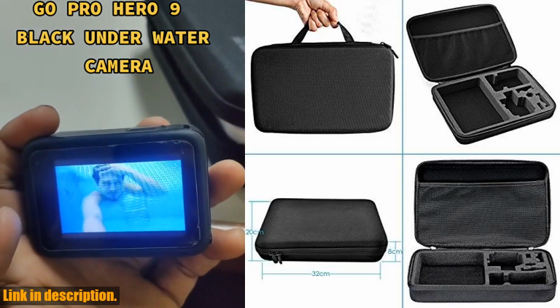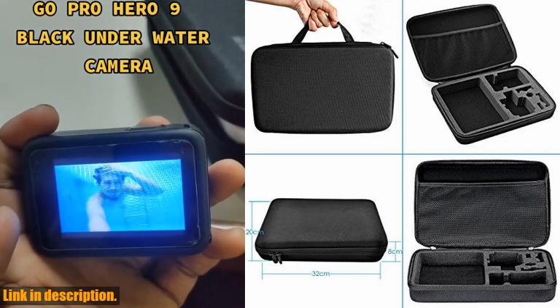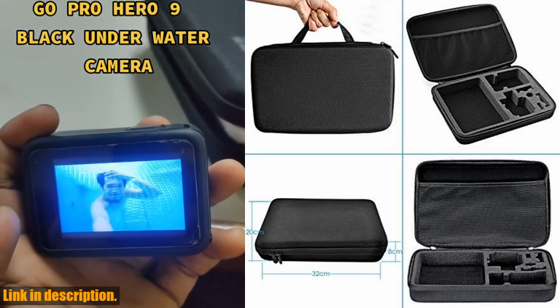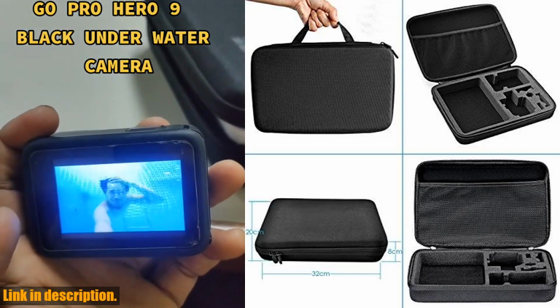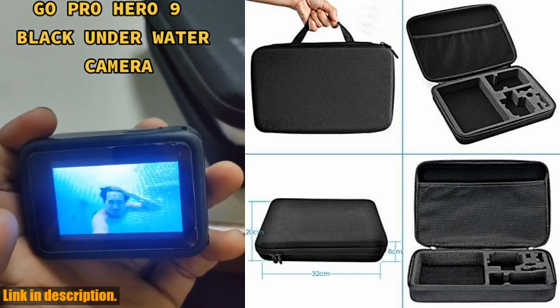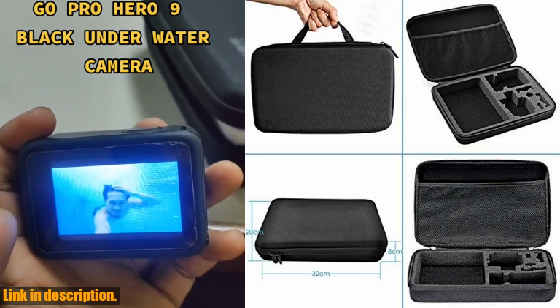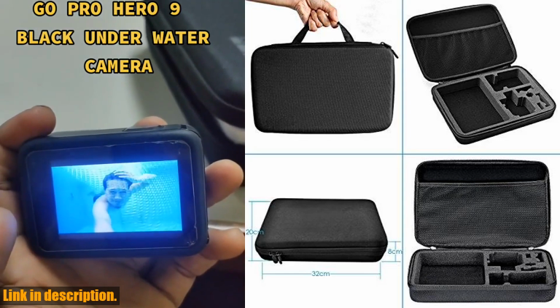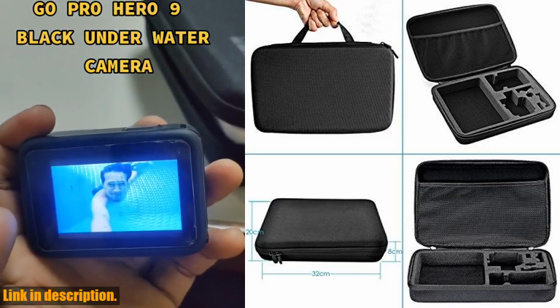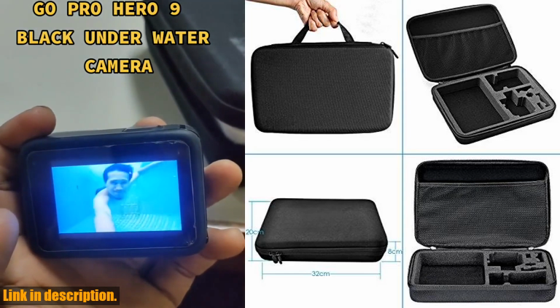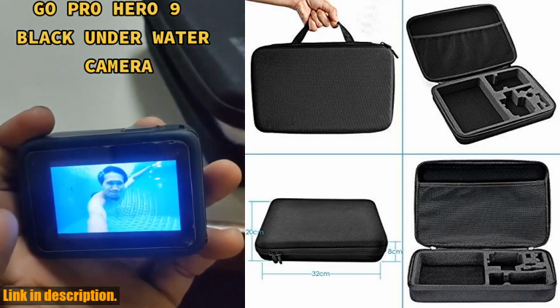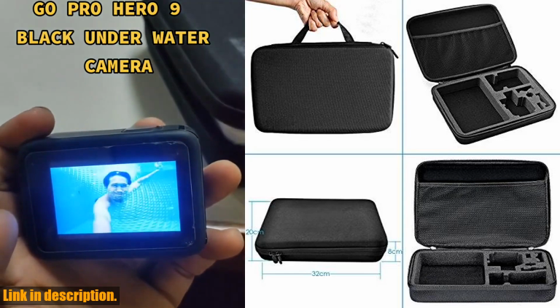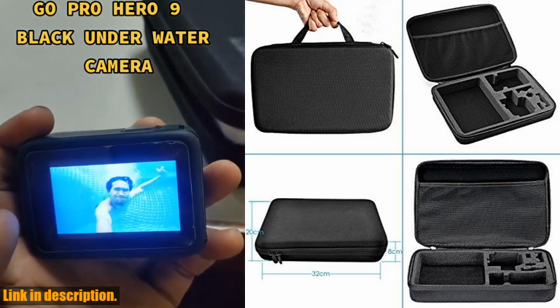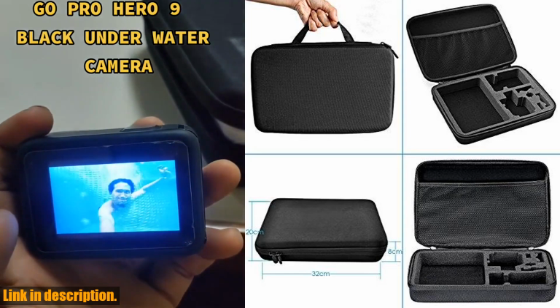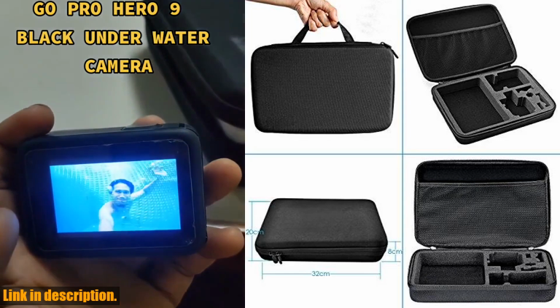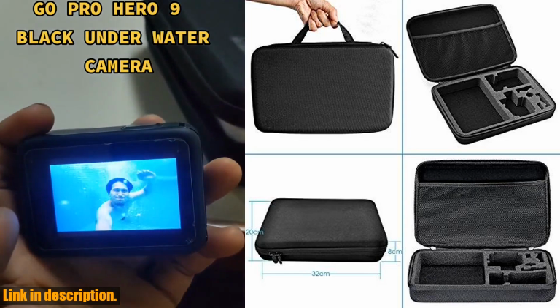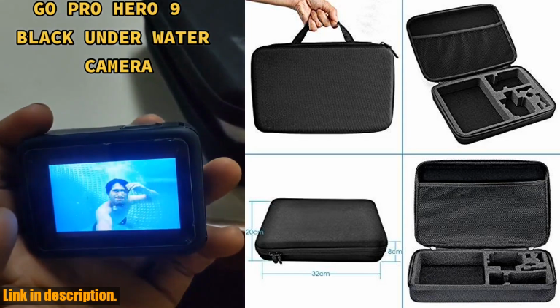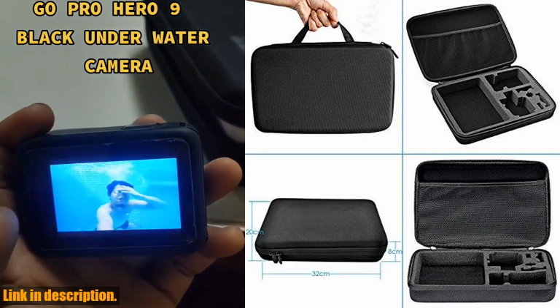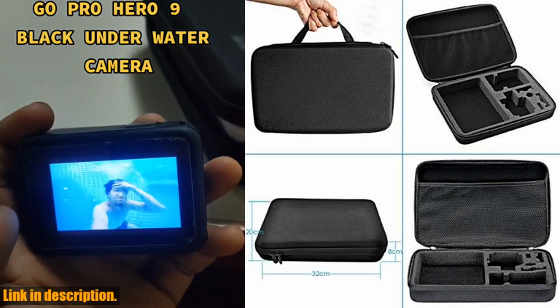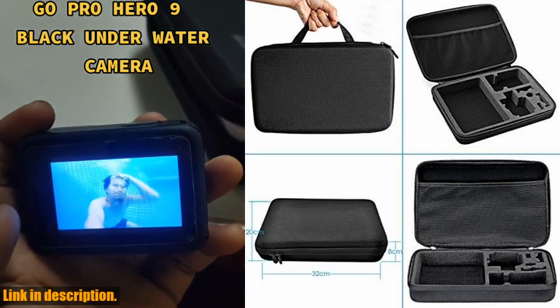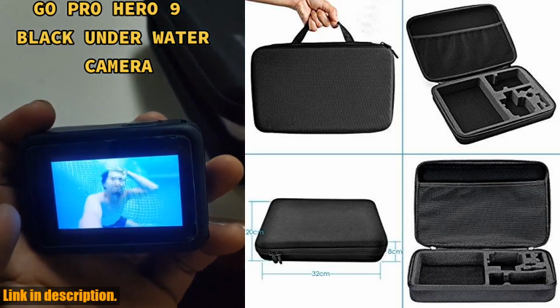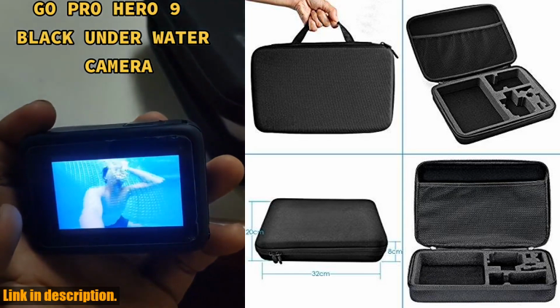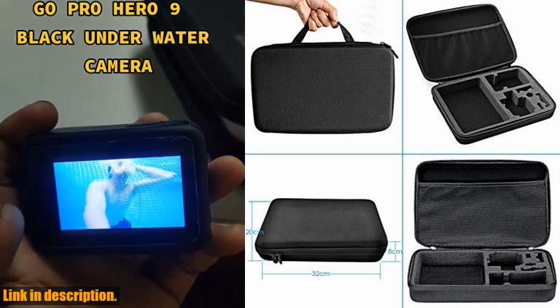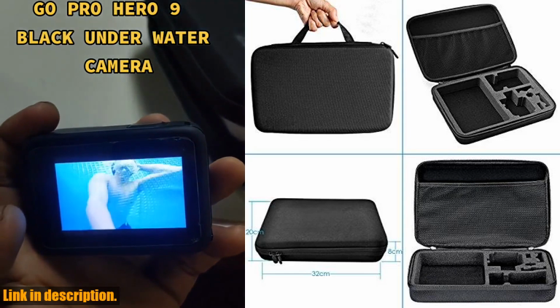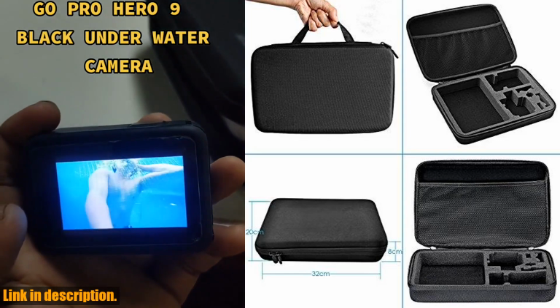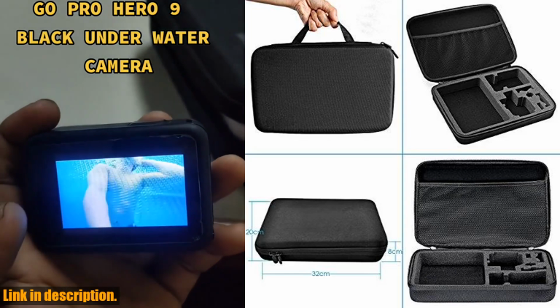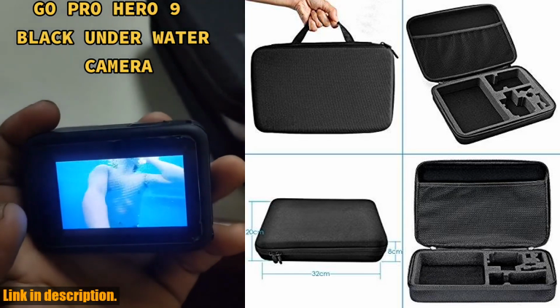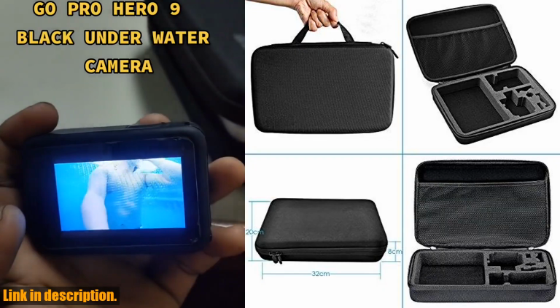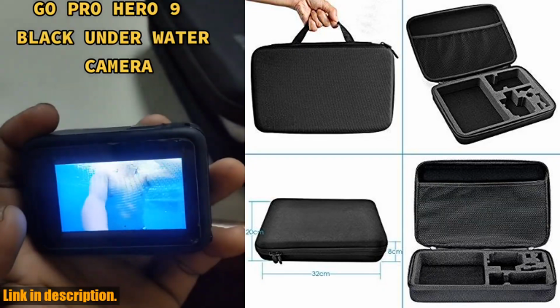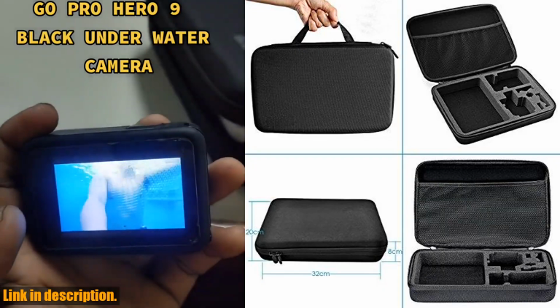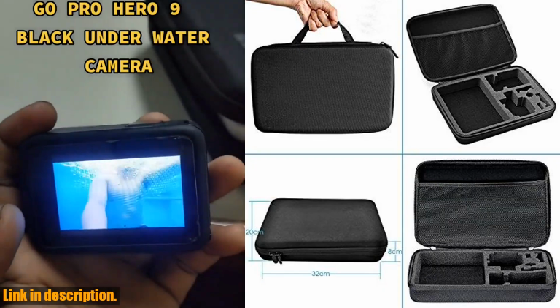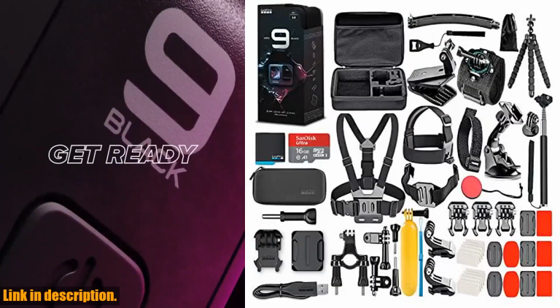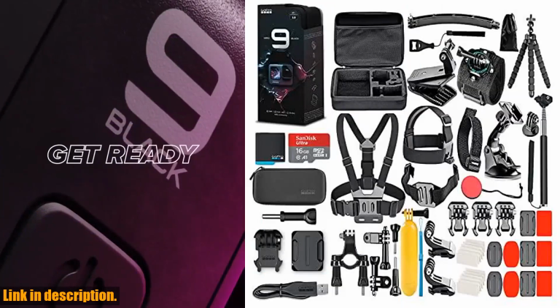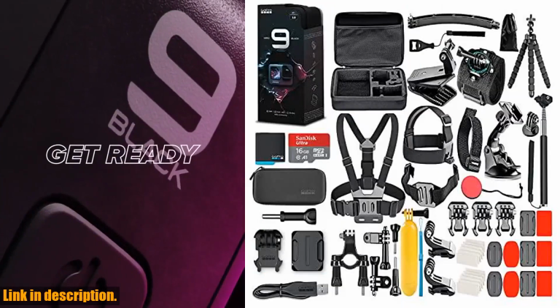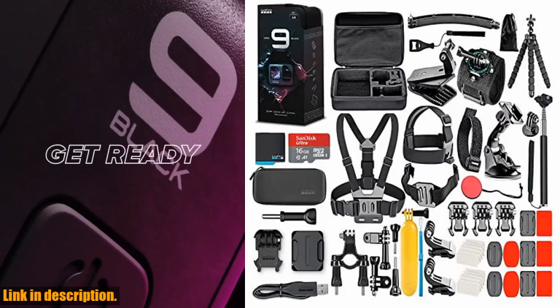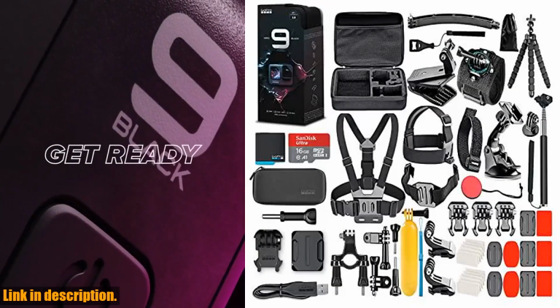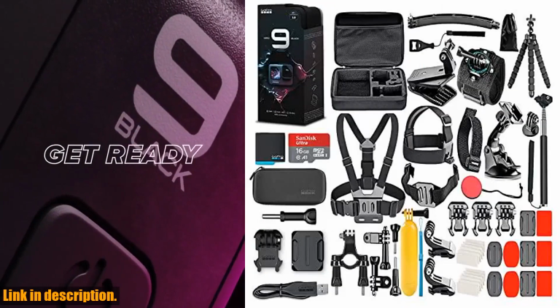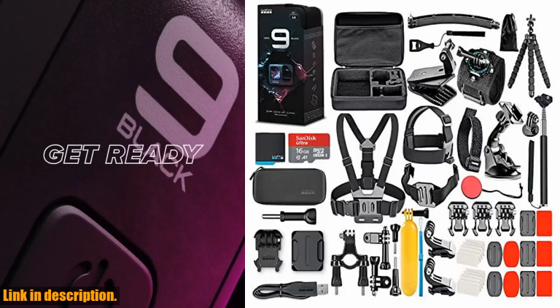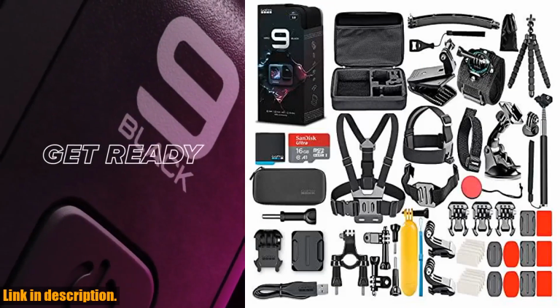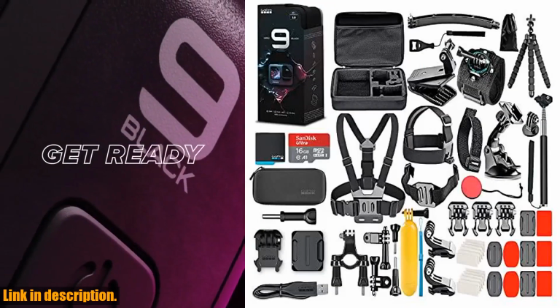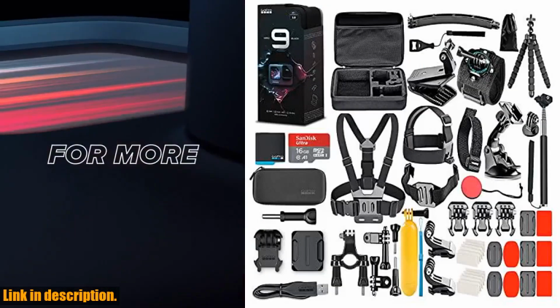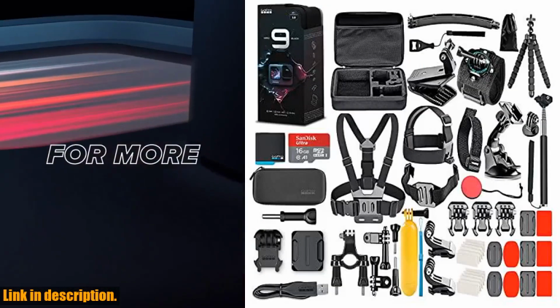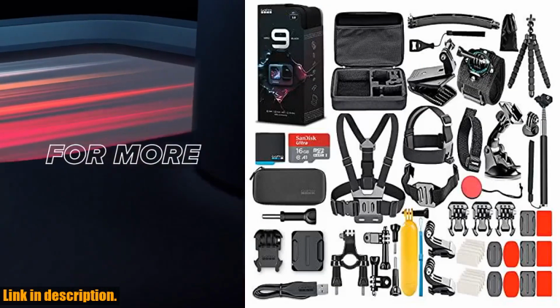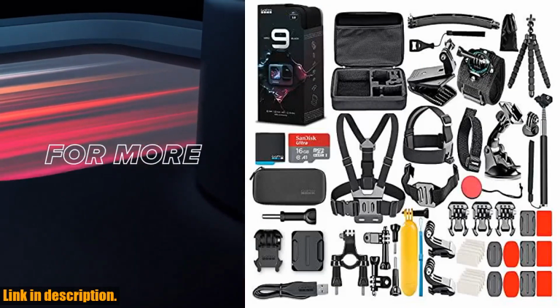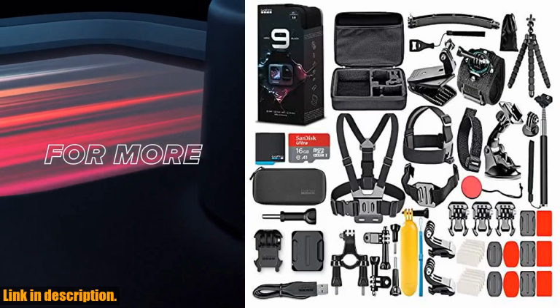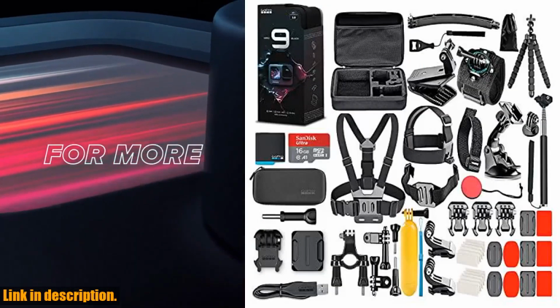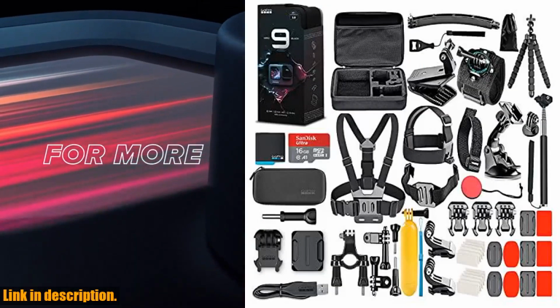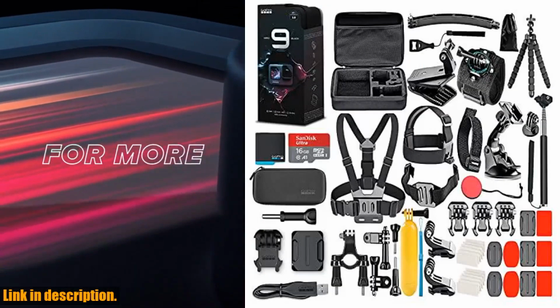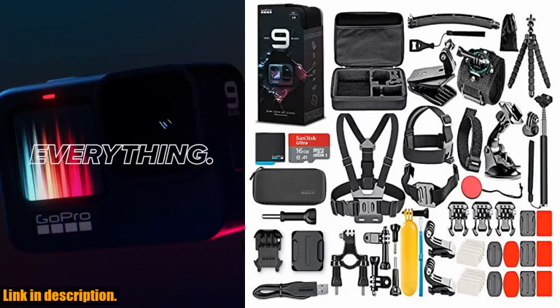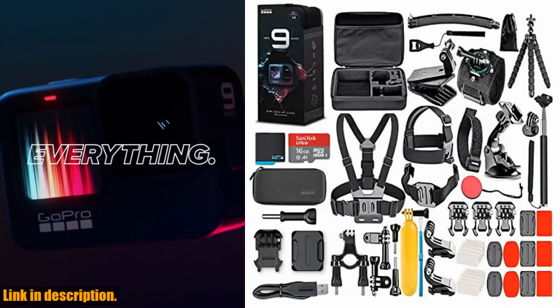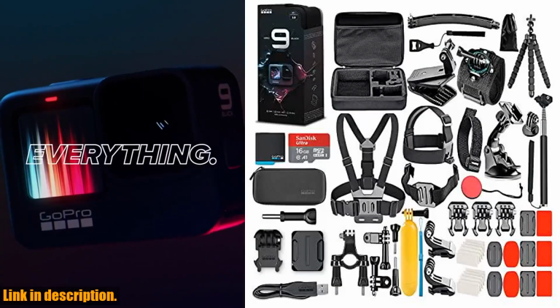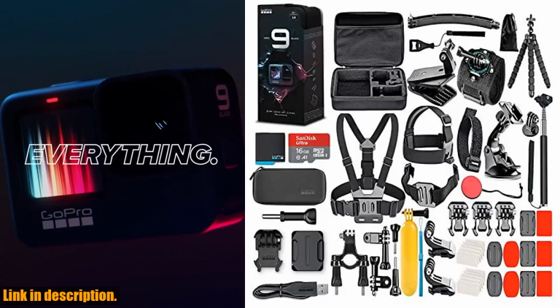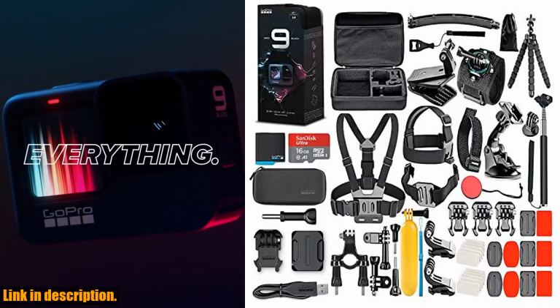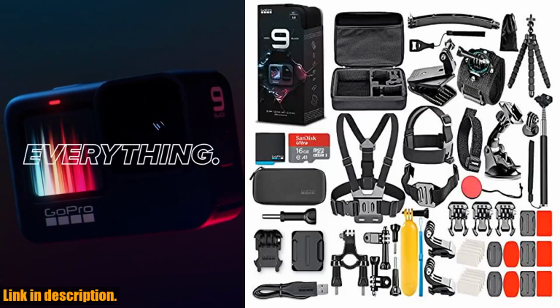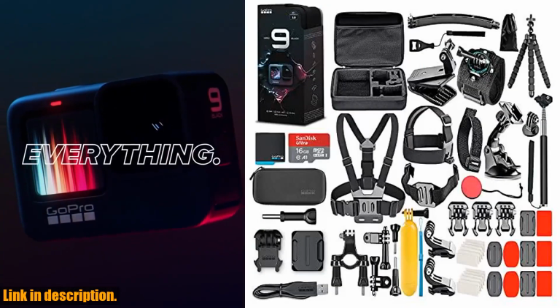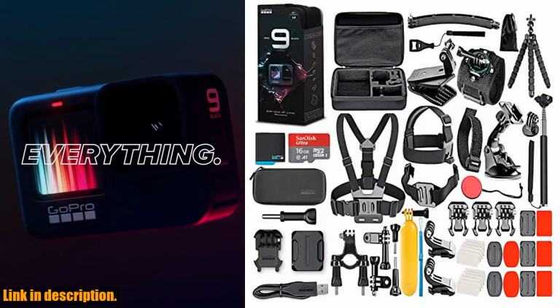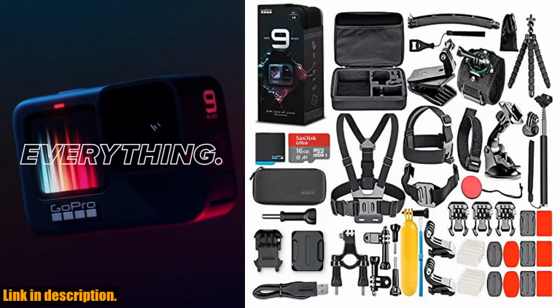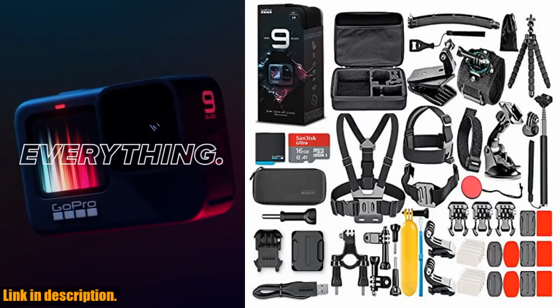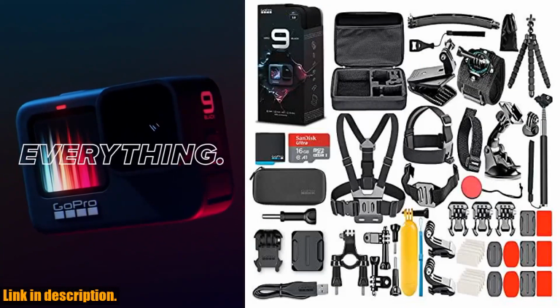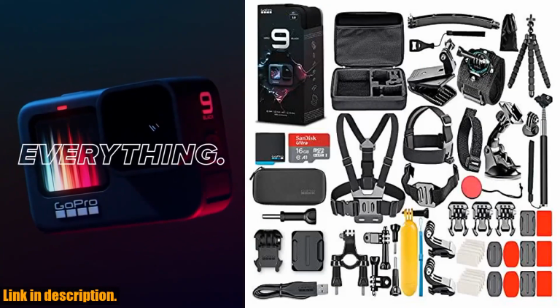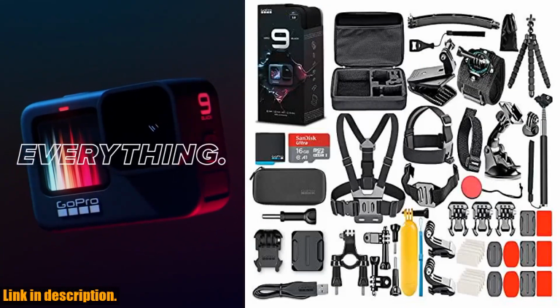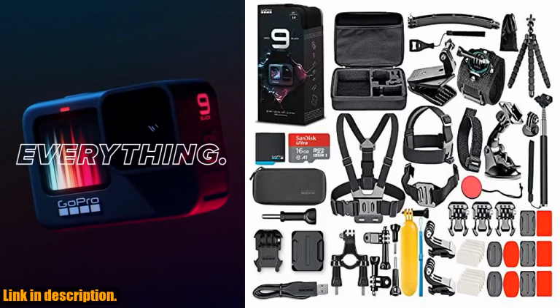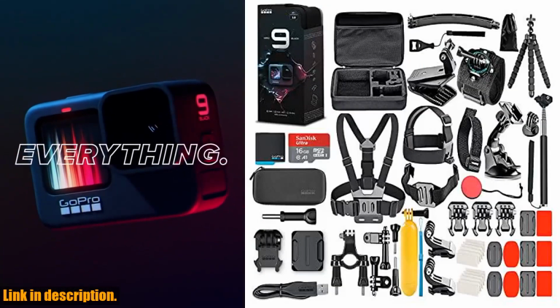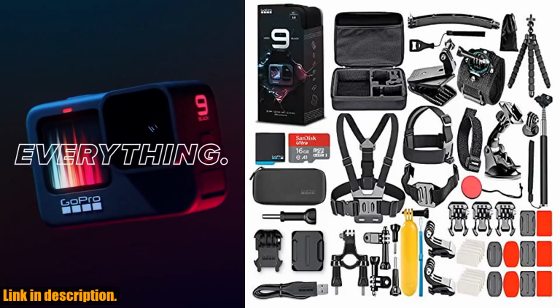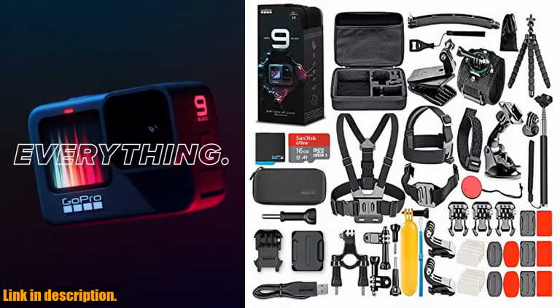So, what are you waiting for? Upgrade your action camera game with the GoPro HERO9 Black. Click the link in the description to get yours today.